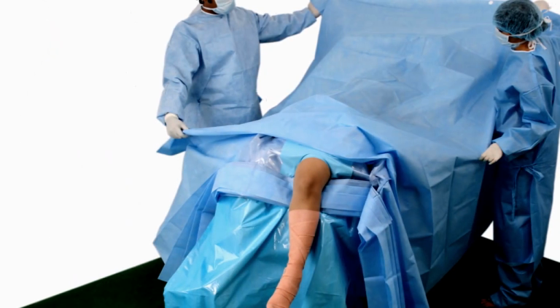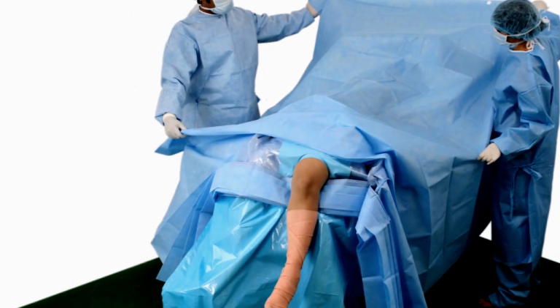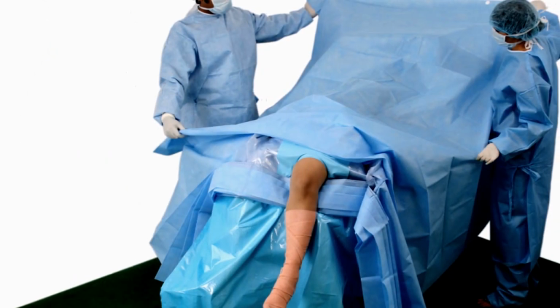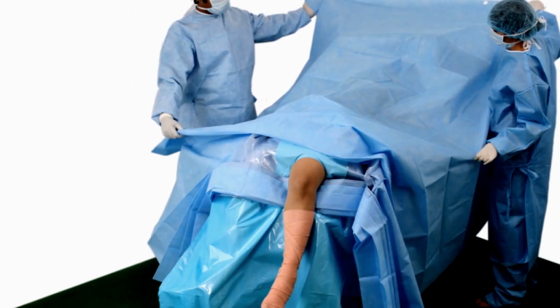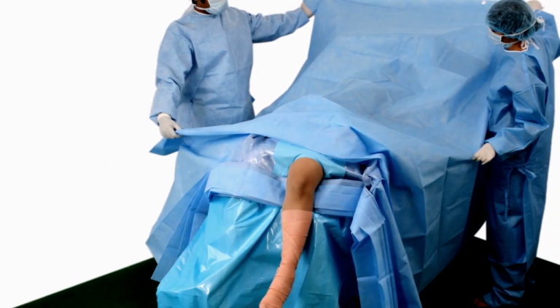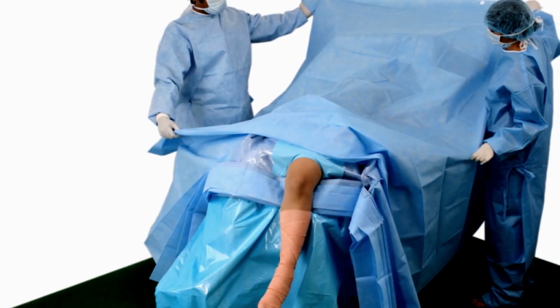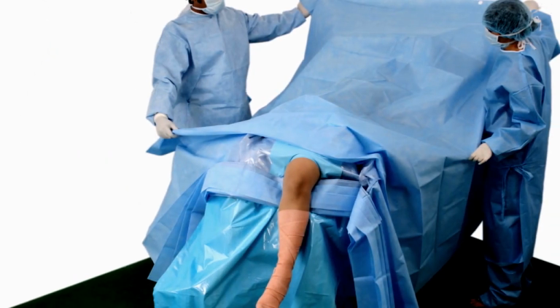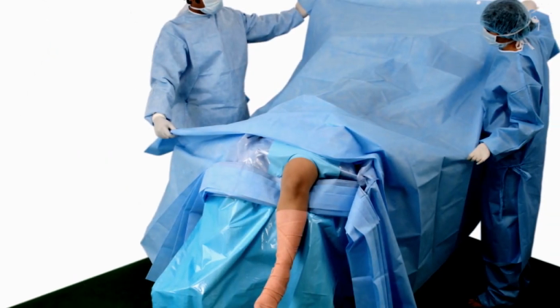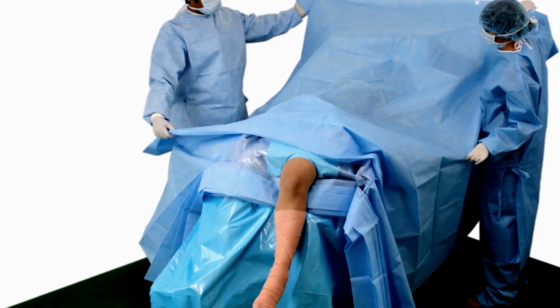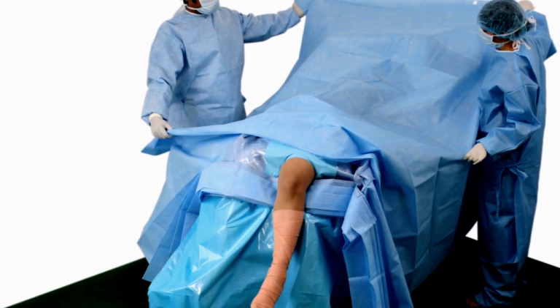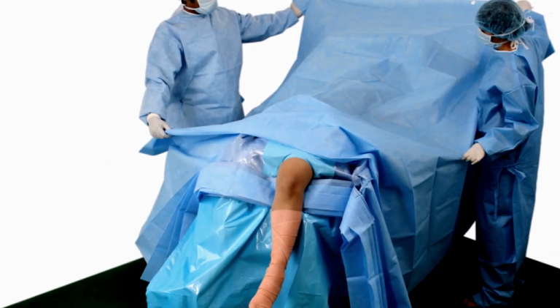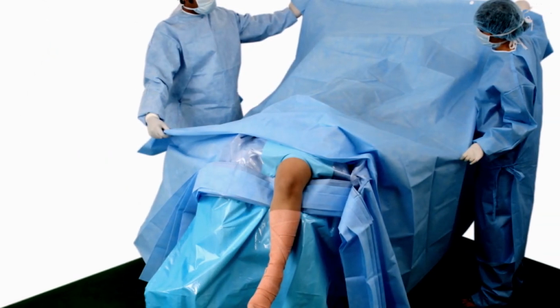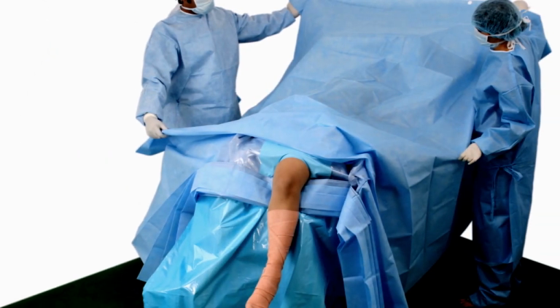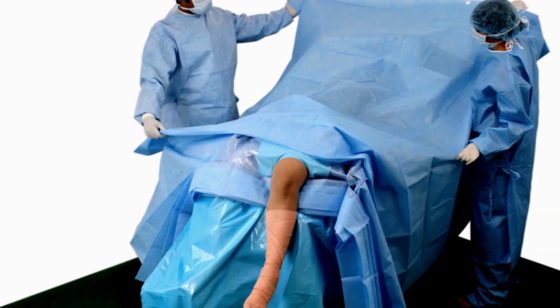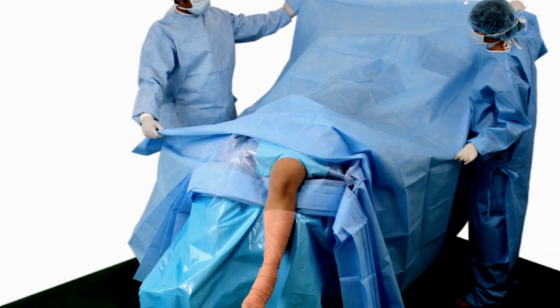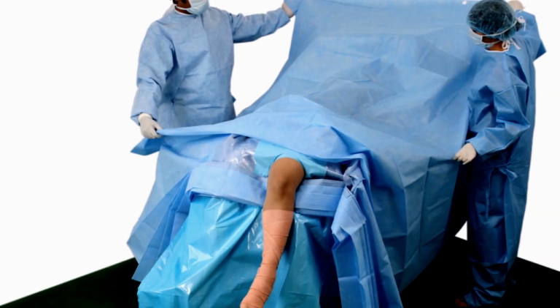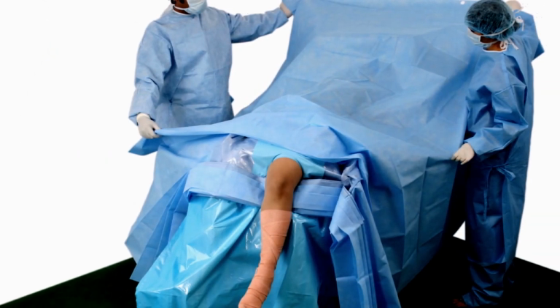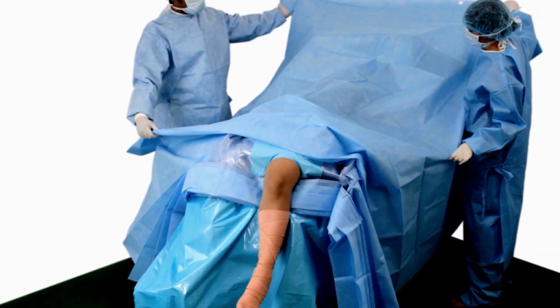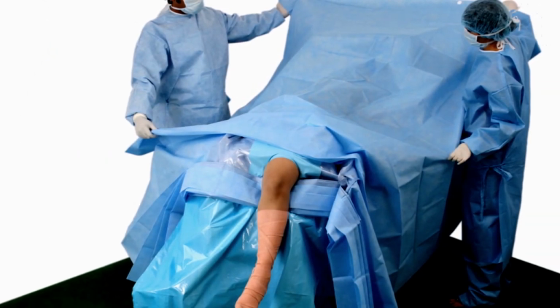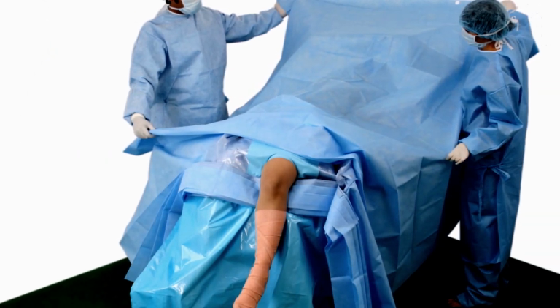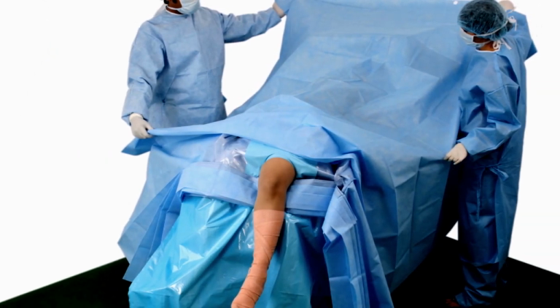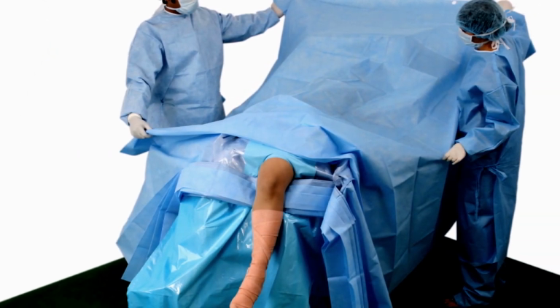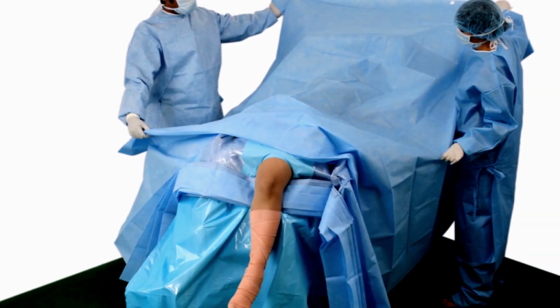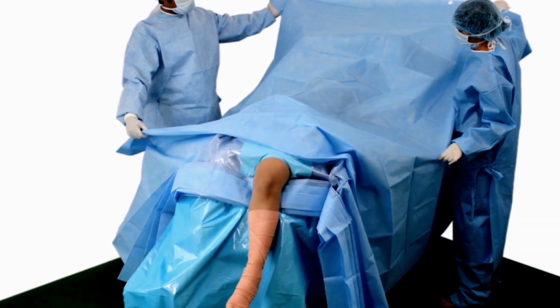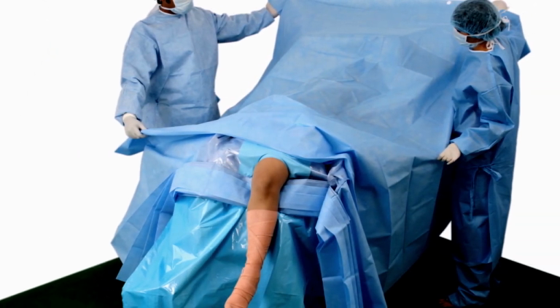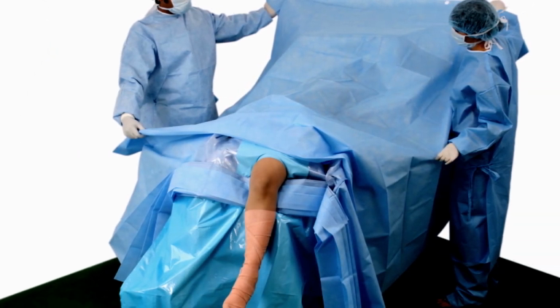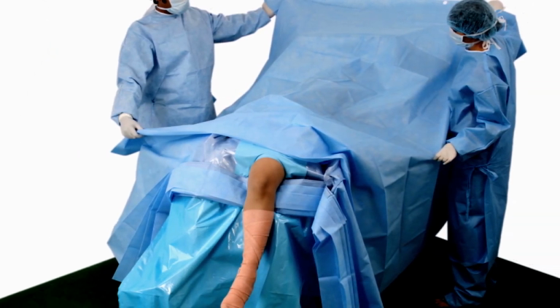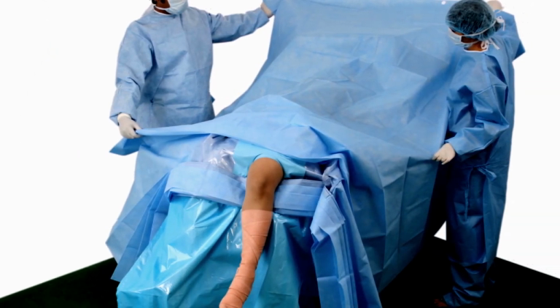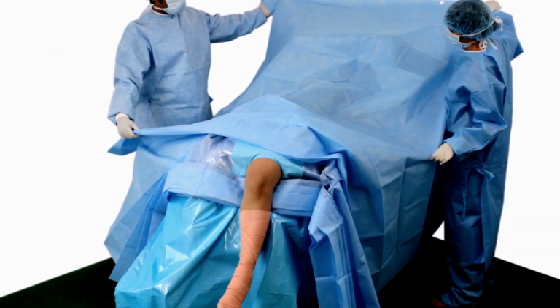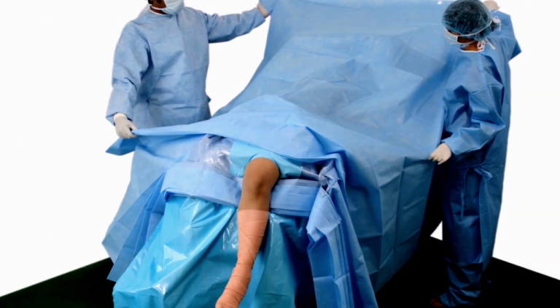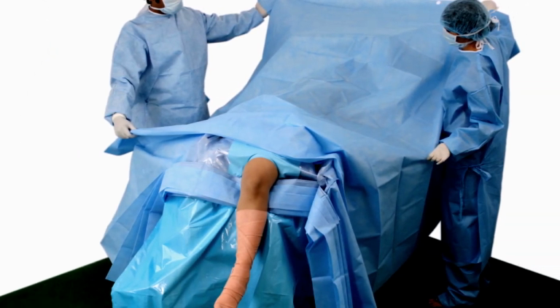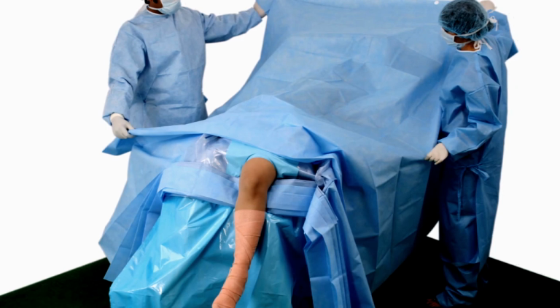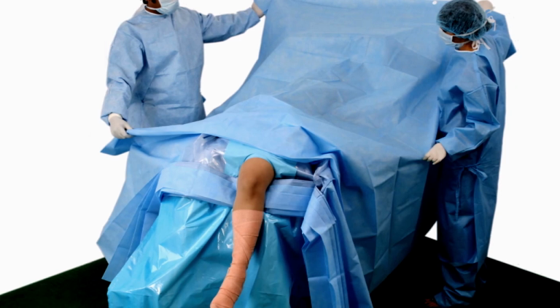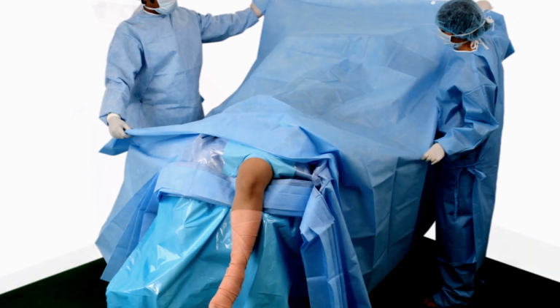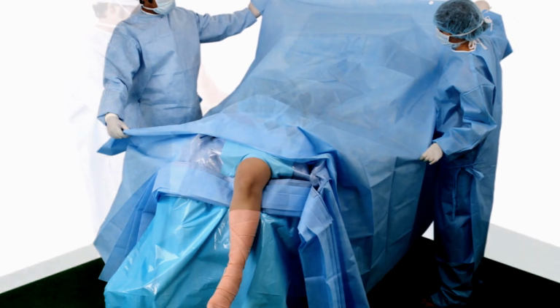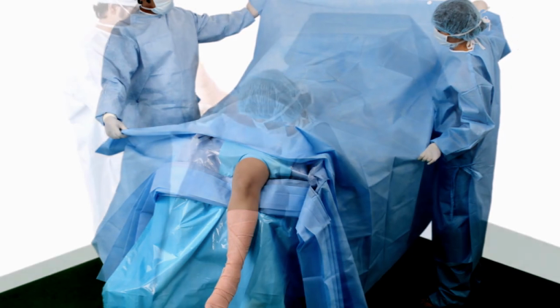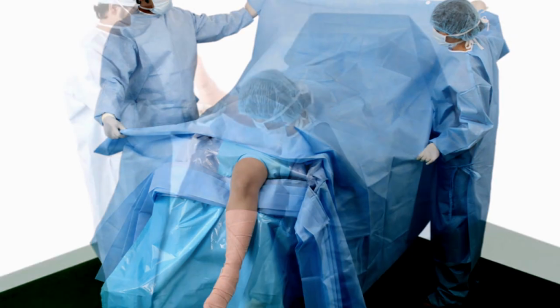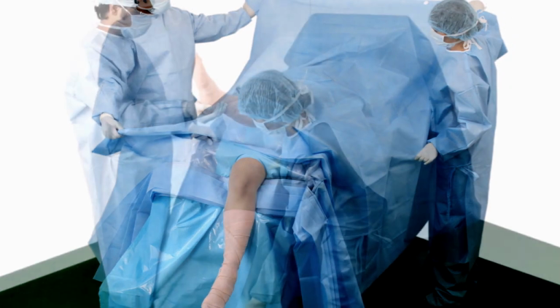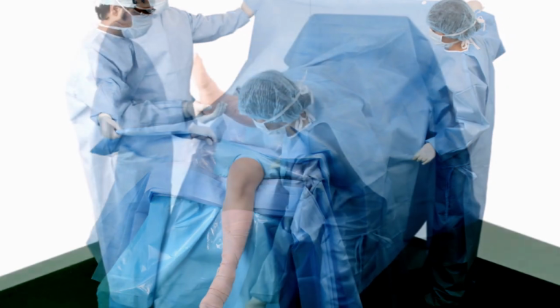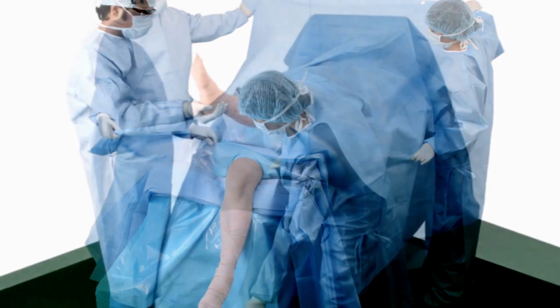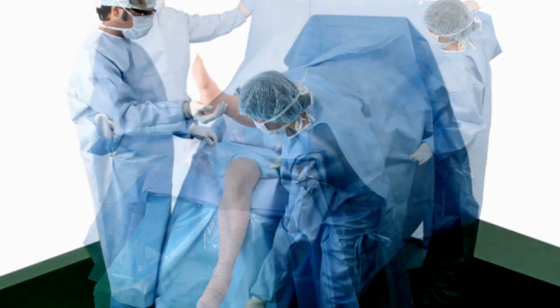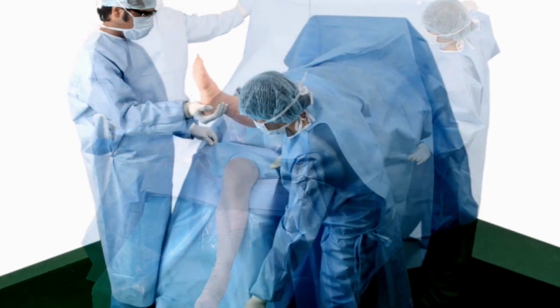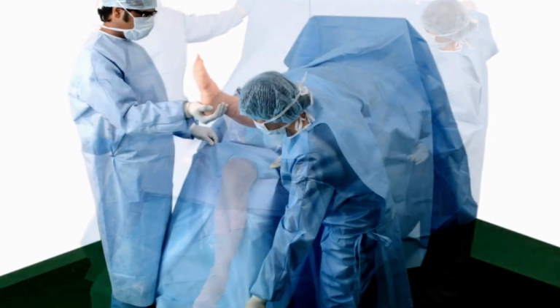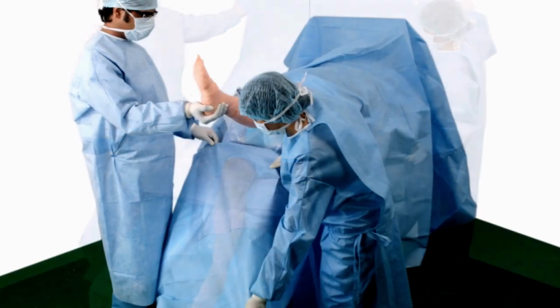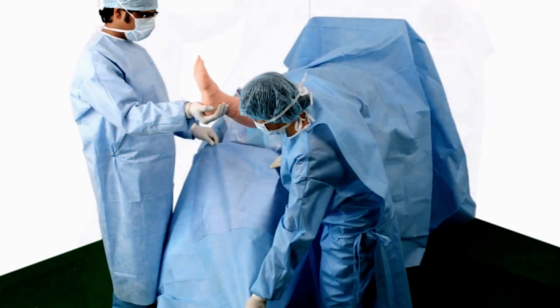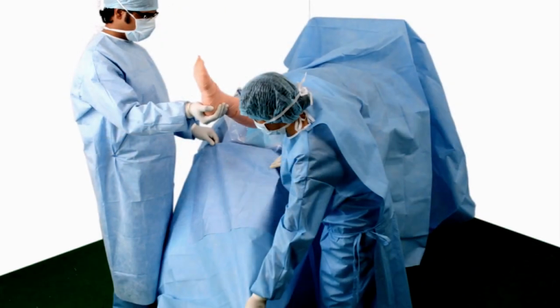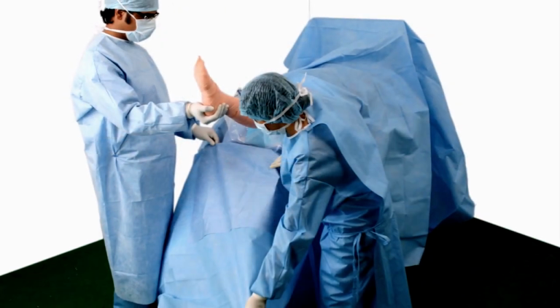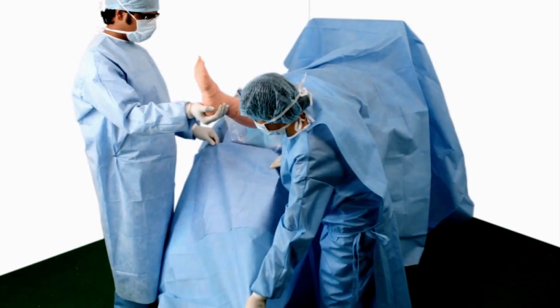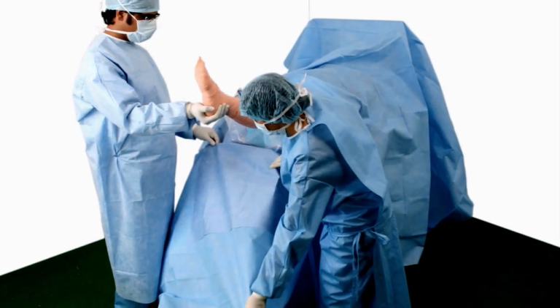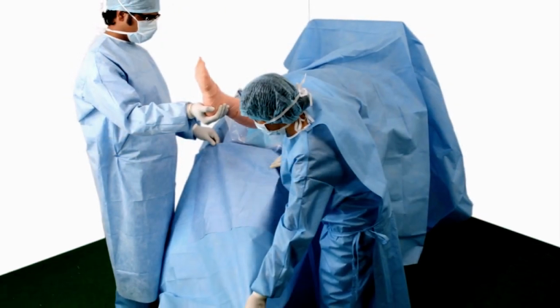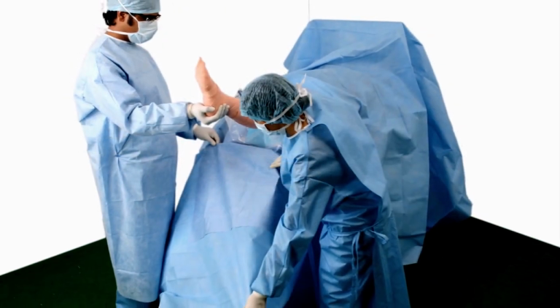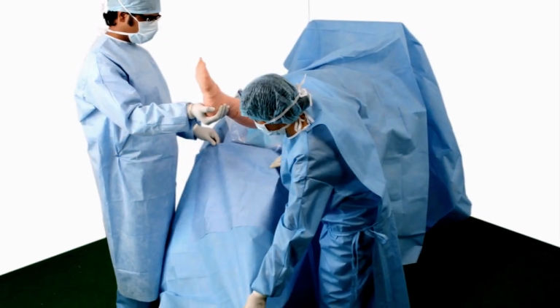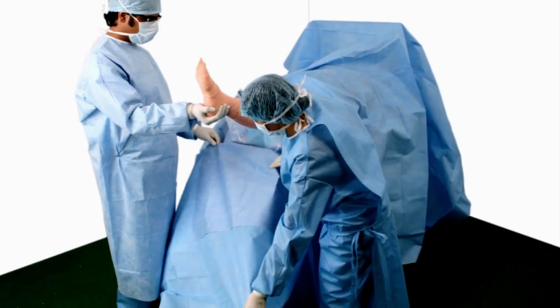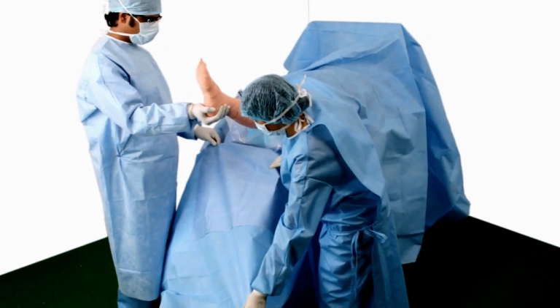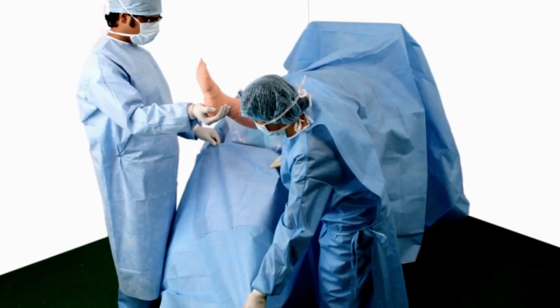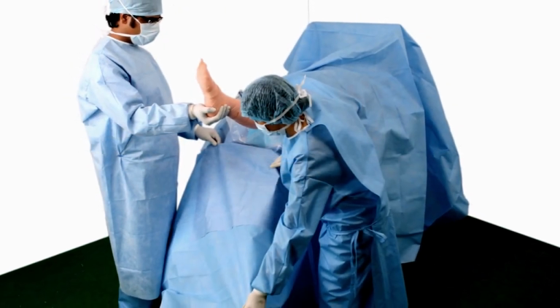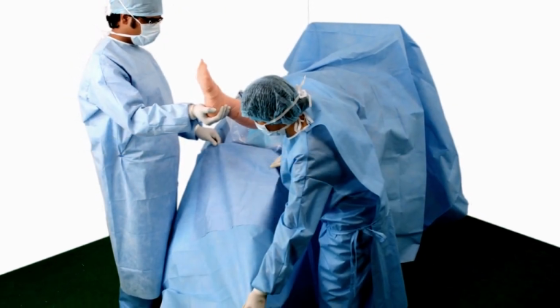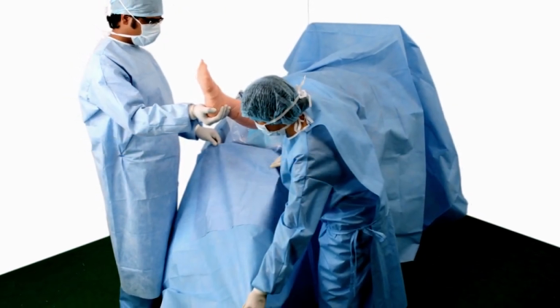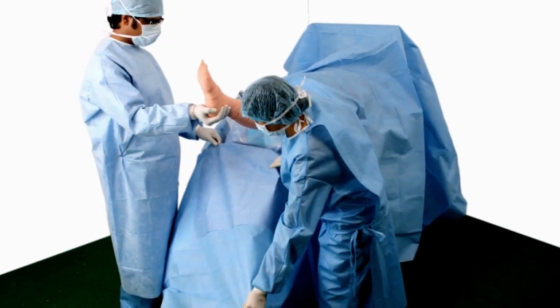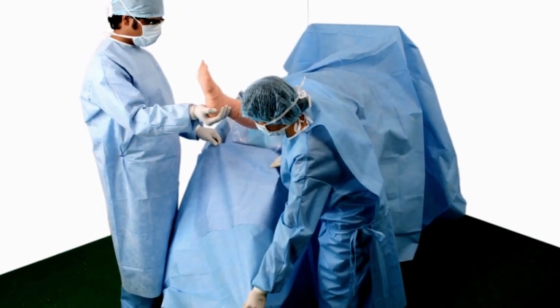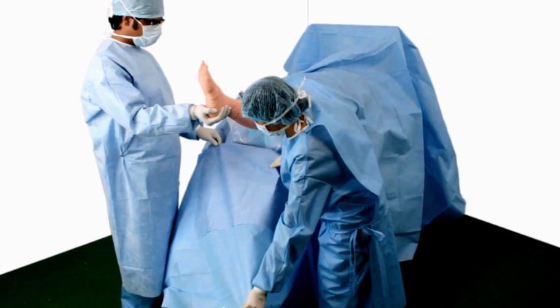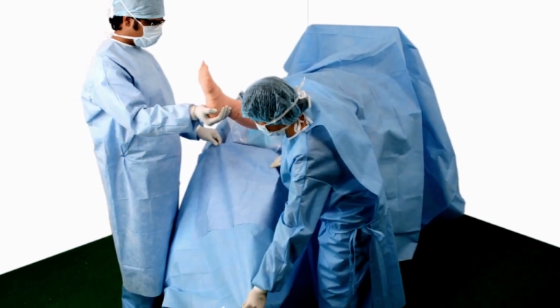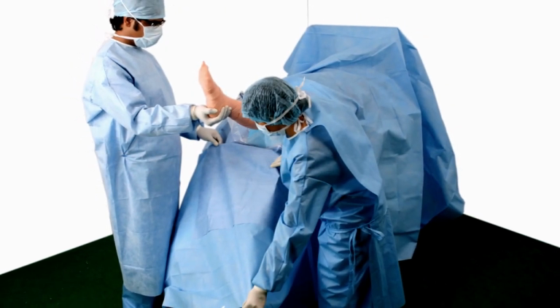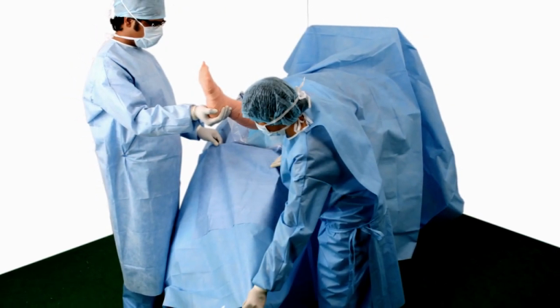Unfold drape laterally then toward head to form an anesthesia screen. Unfold the drape towards feet.